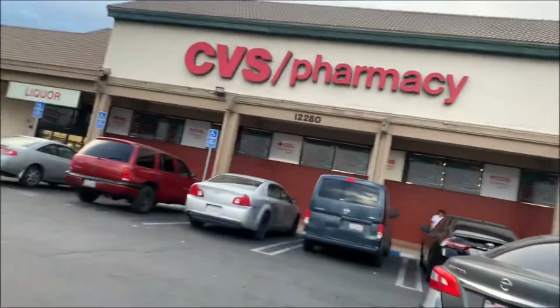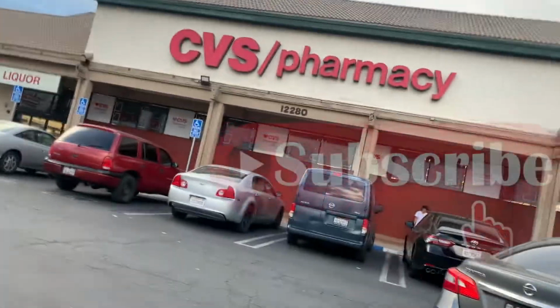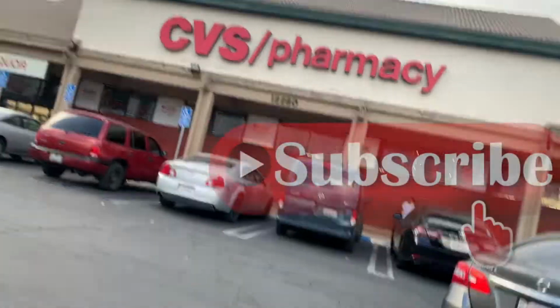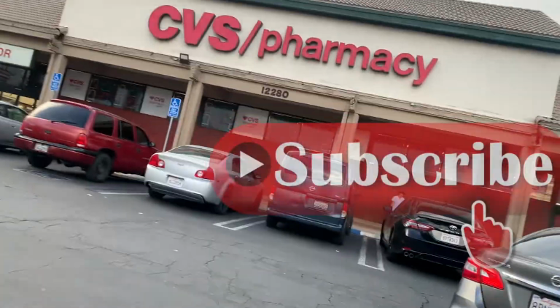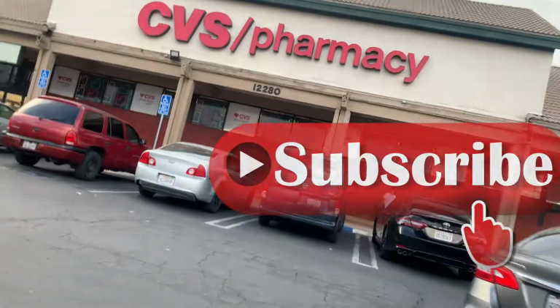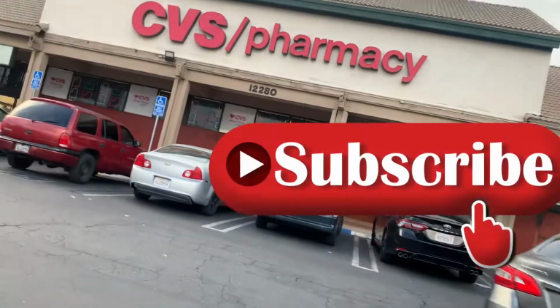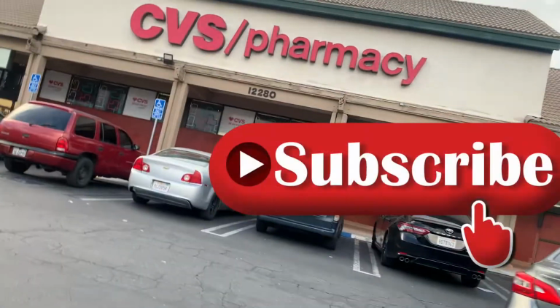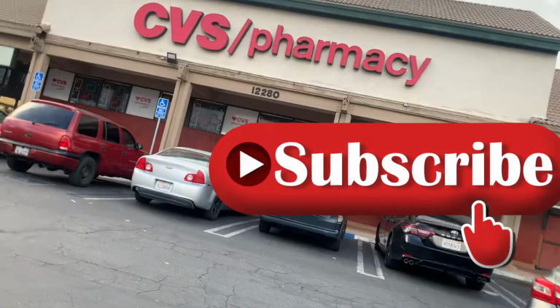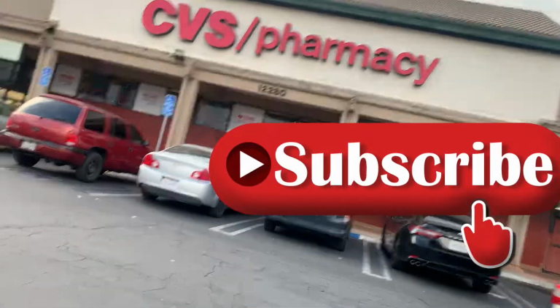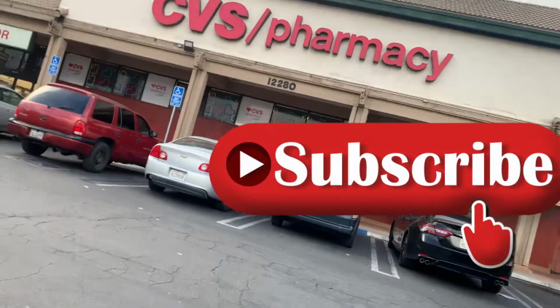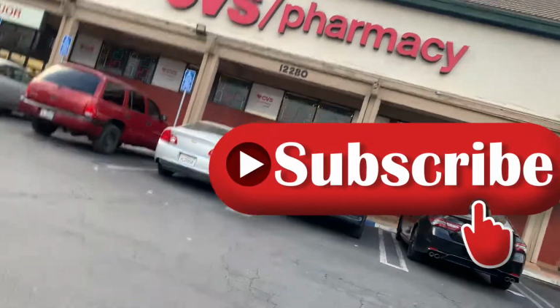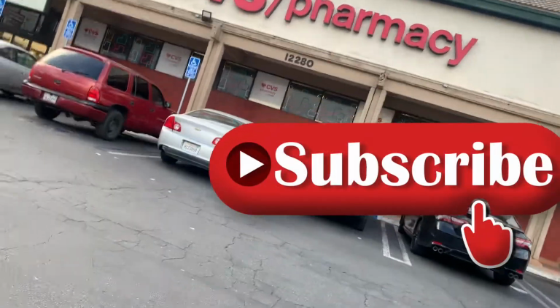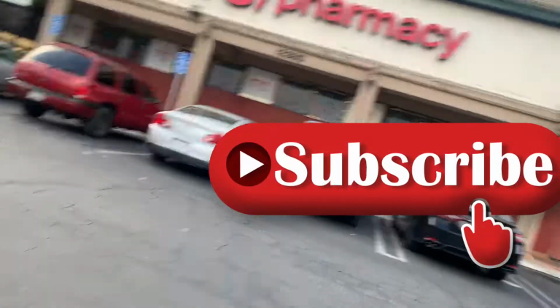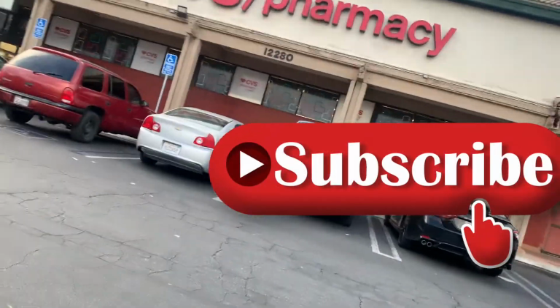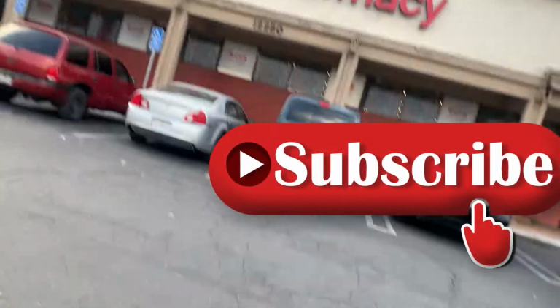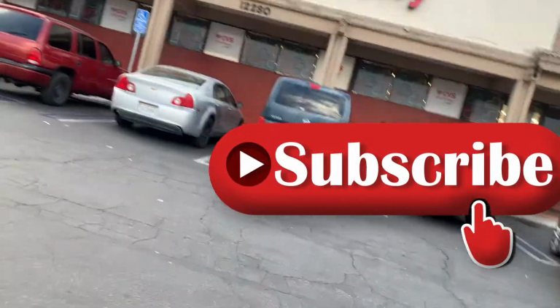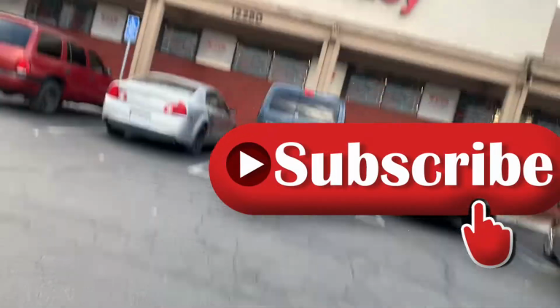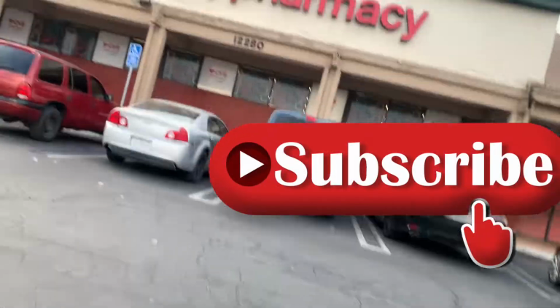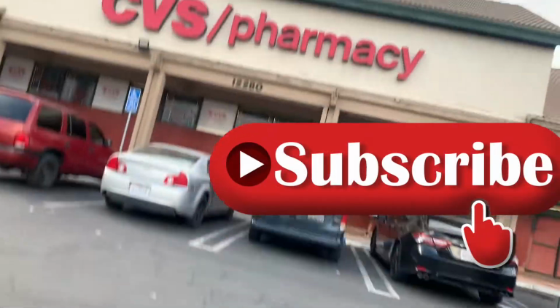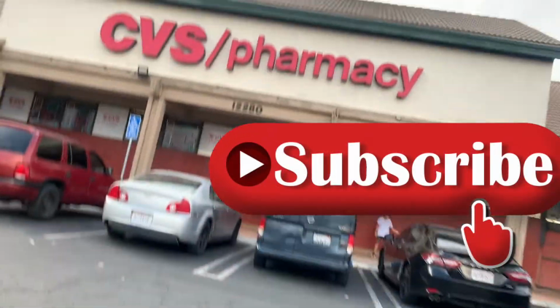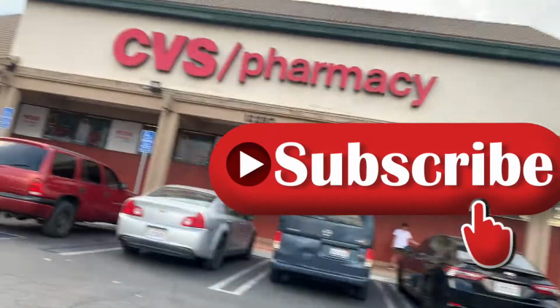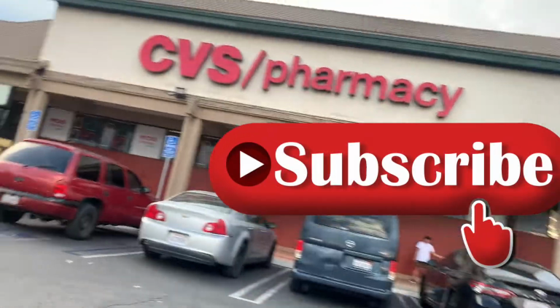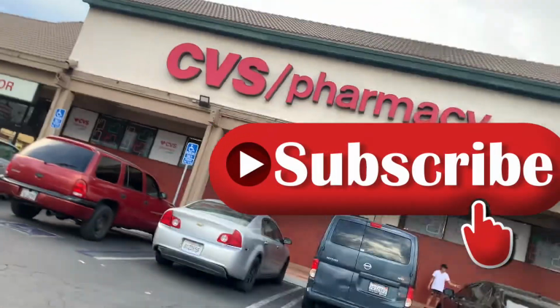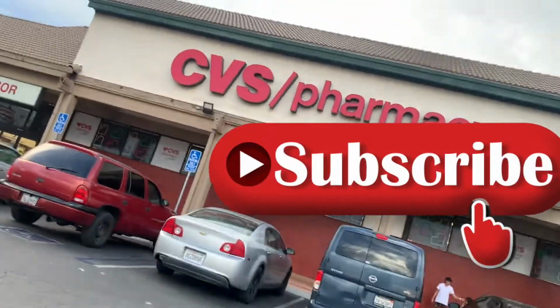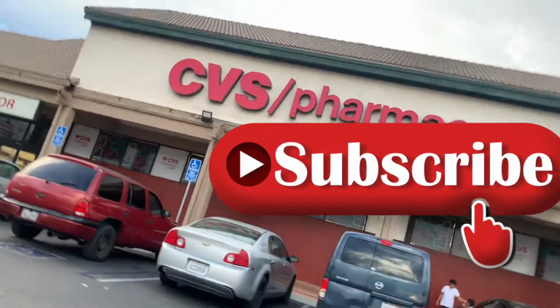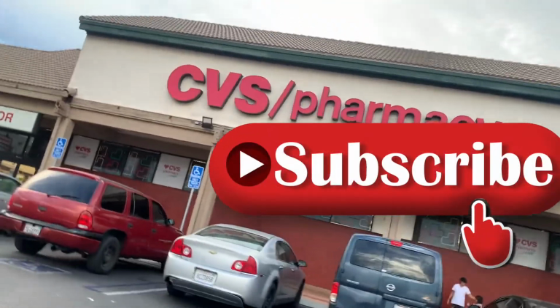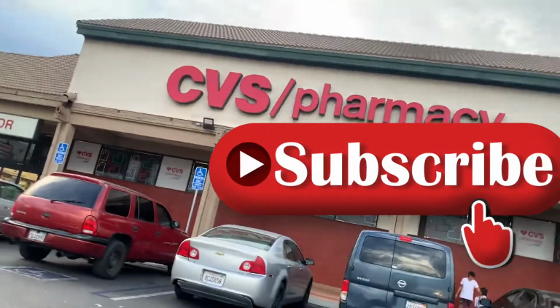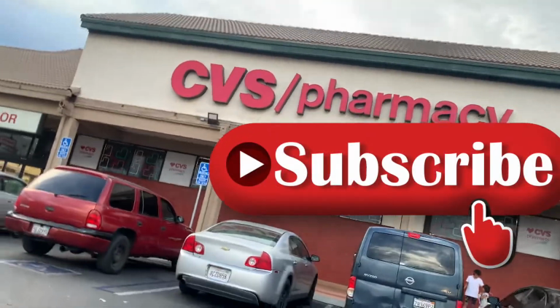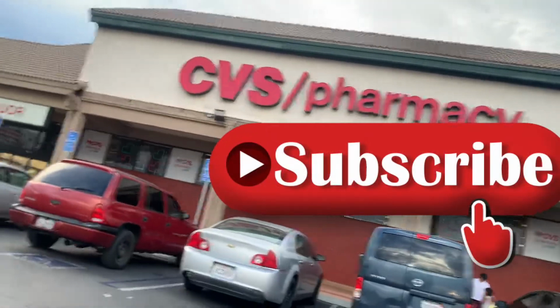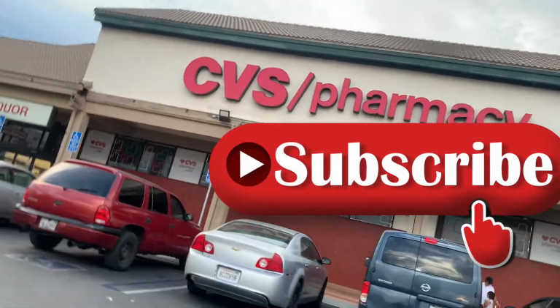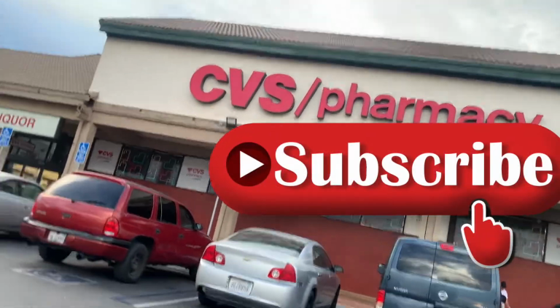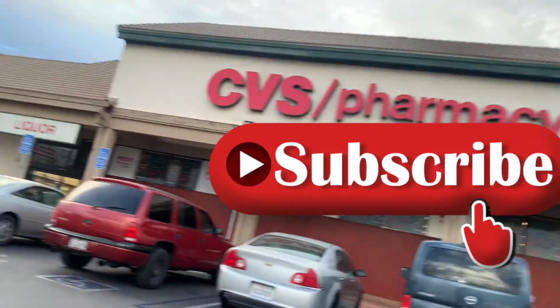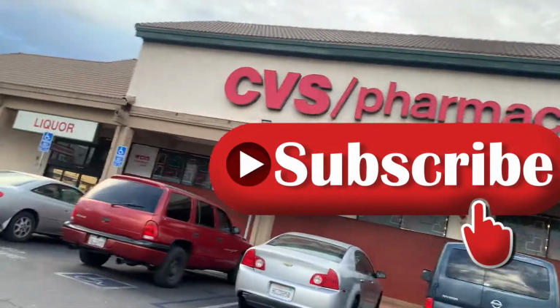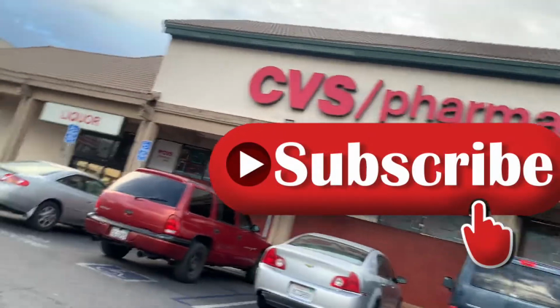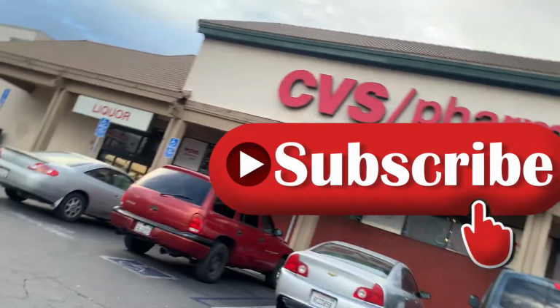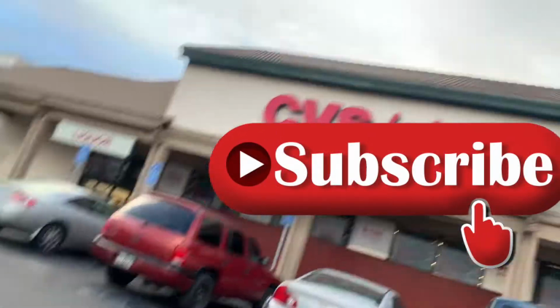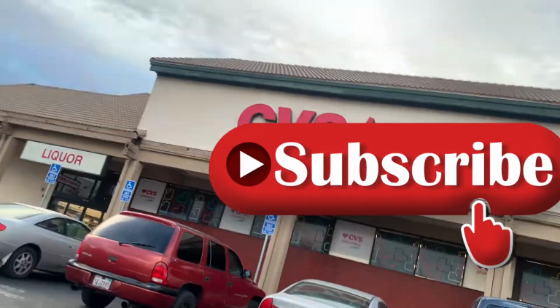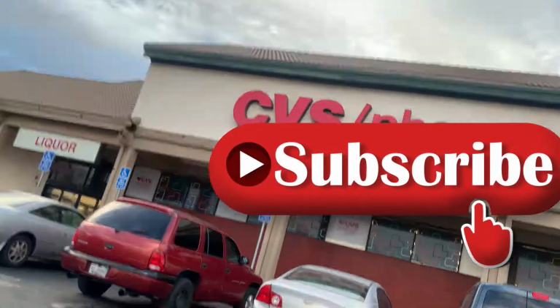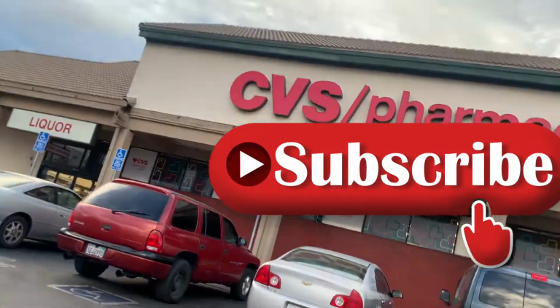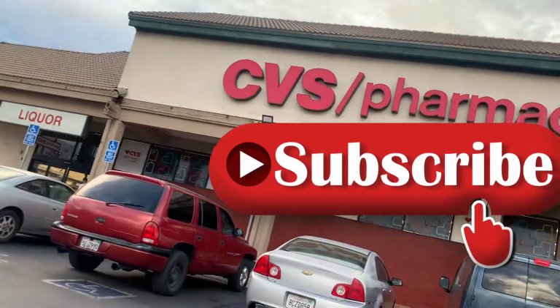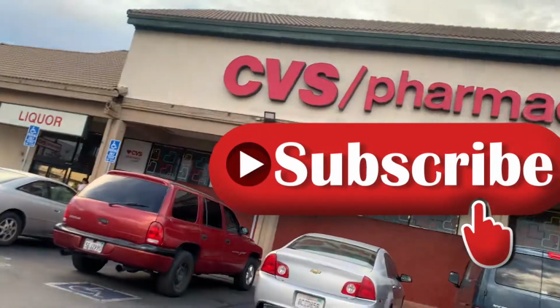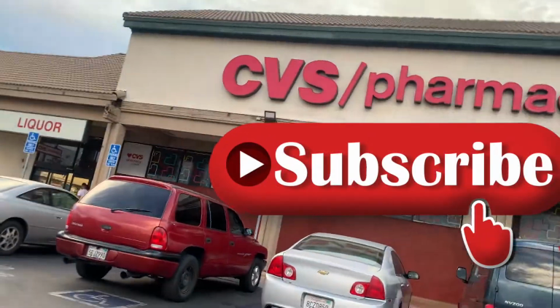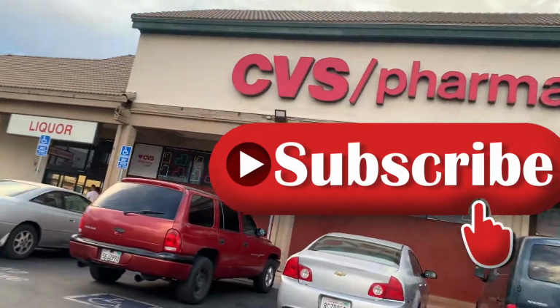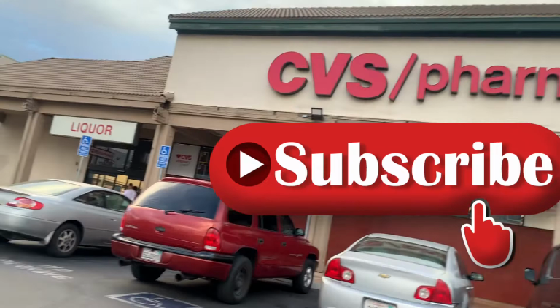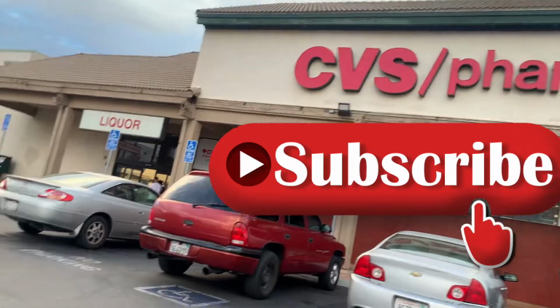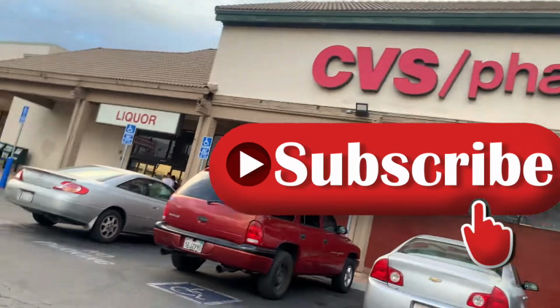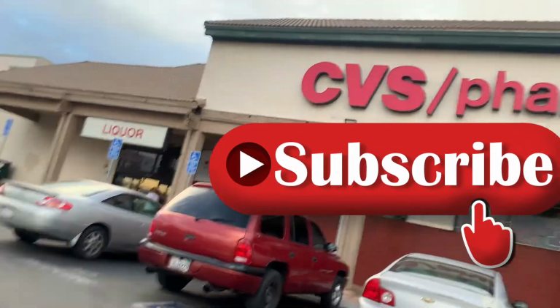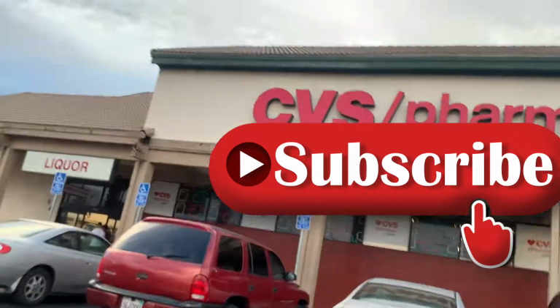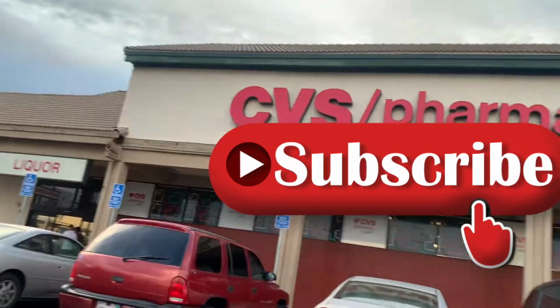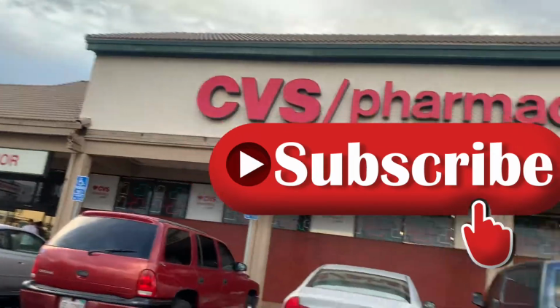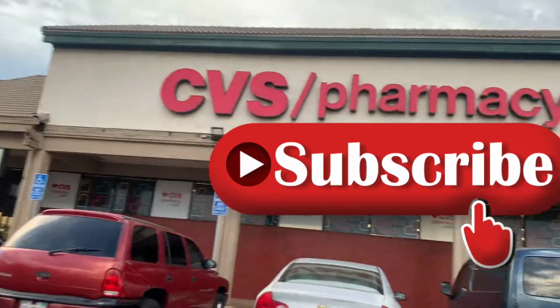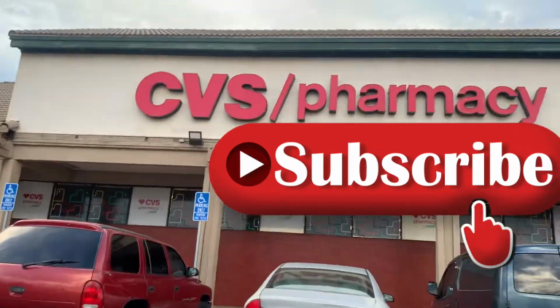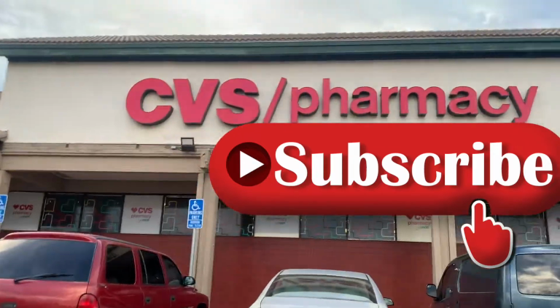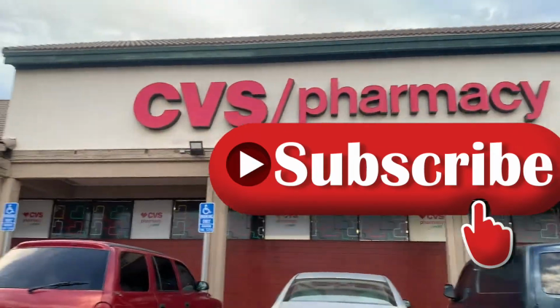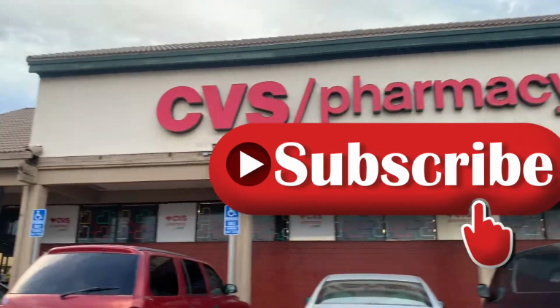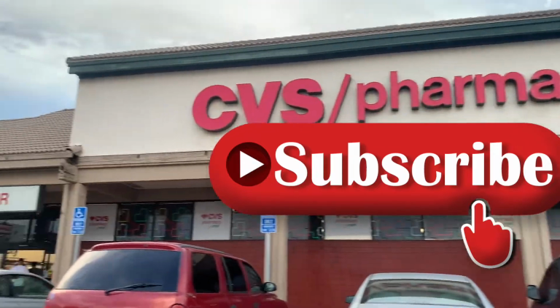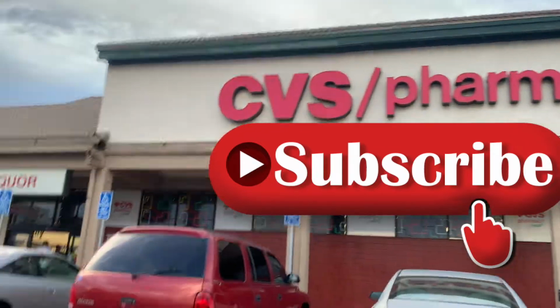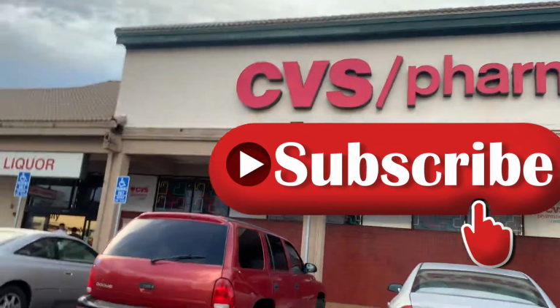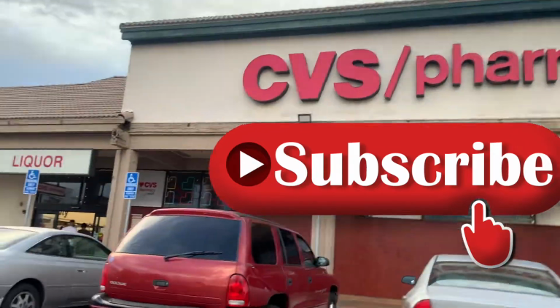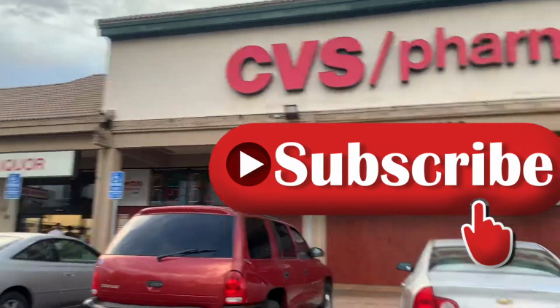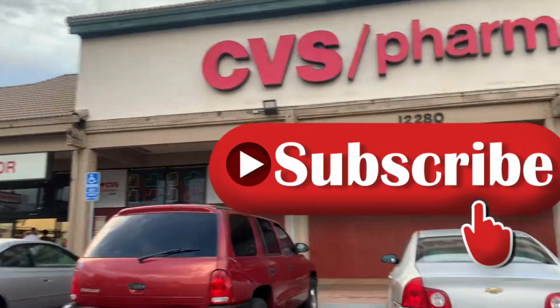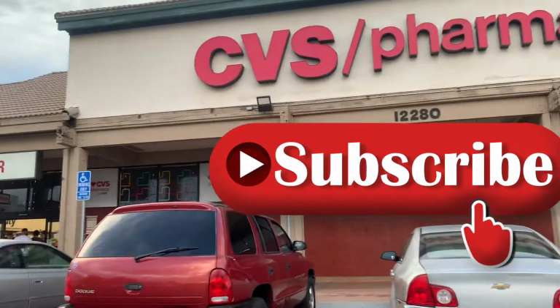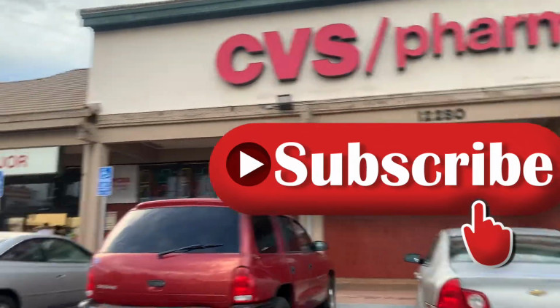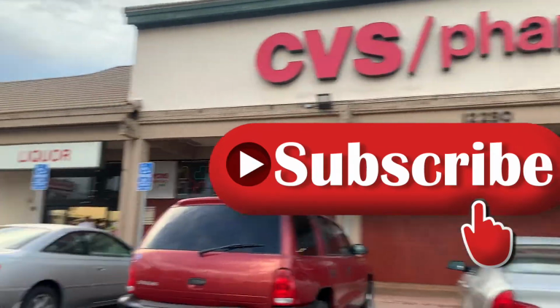Hey guys, welcome back to my channel. I know it's been a while since I posted. I'm here at CVS to do this week's deals, so let's go ahead and go inside.